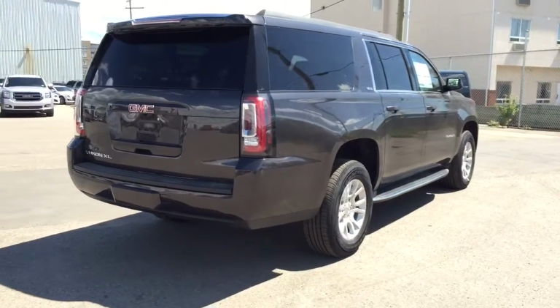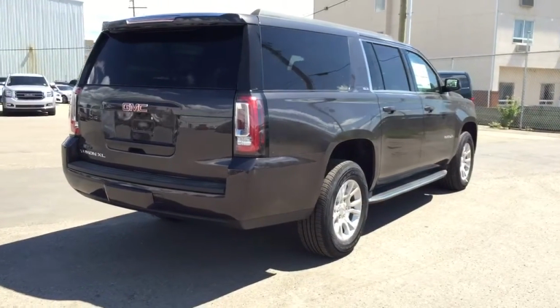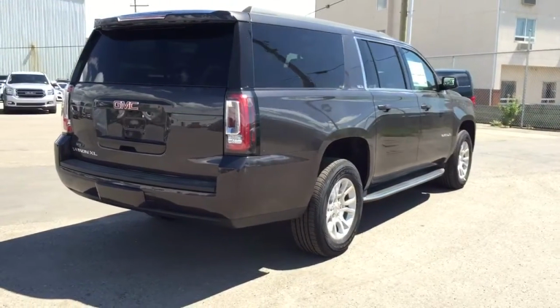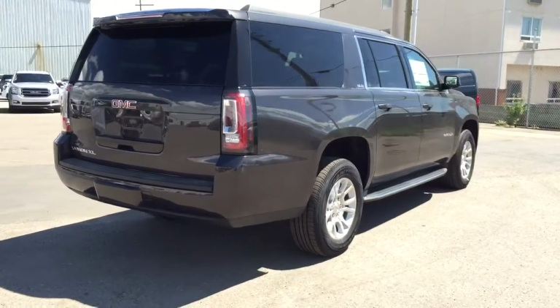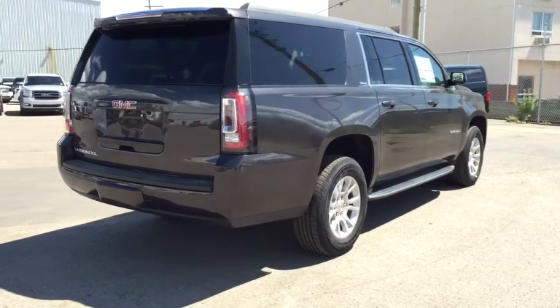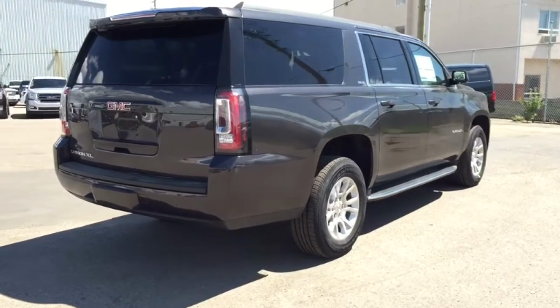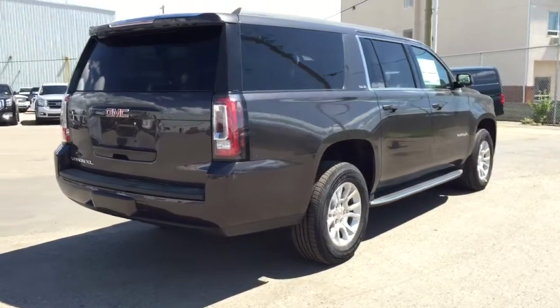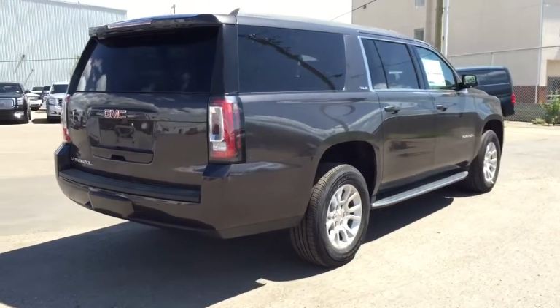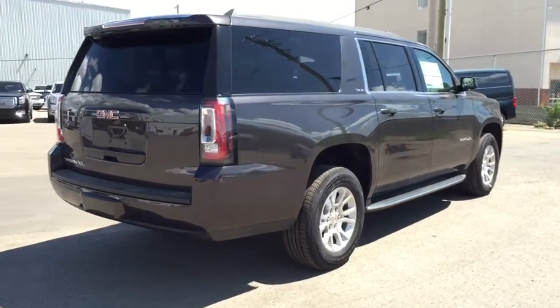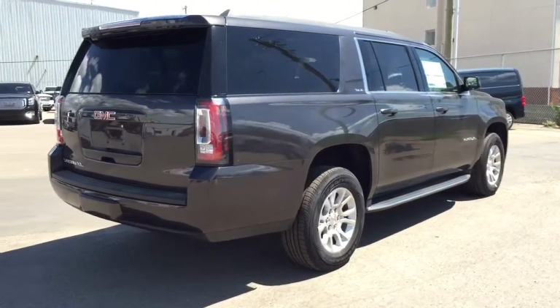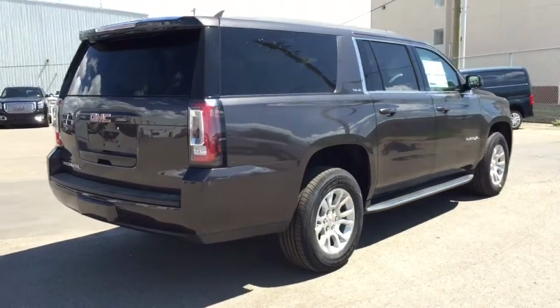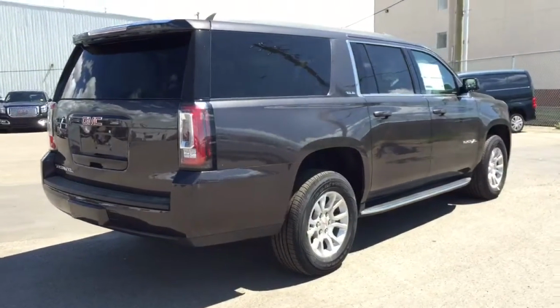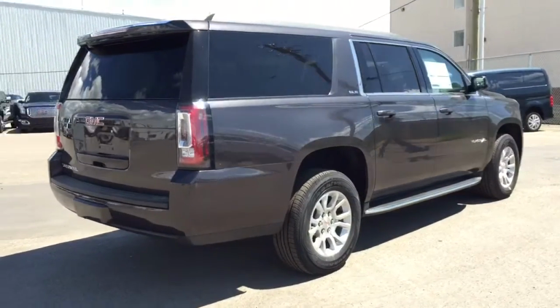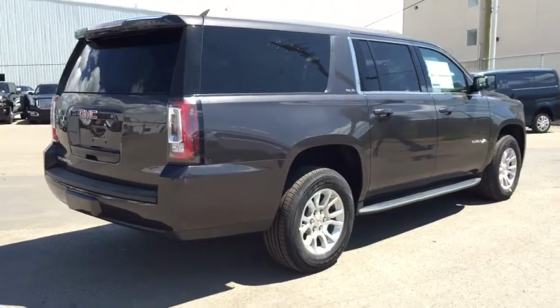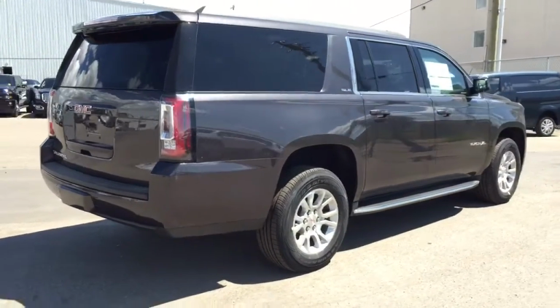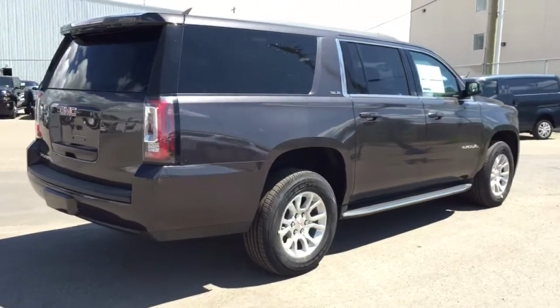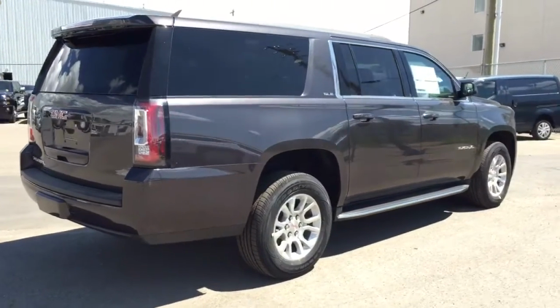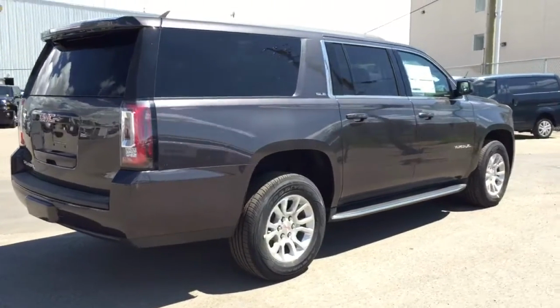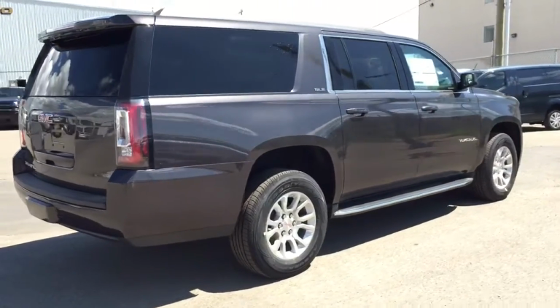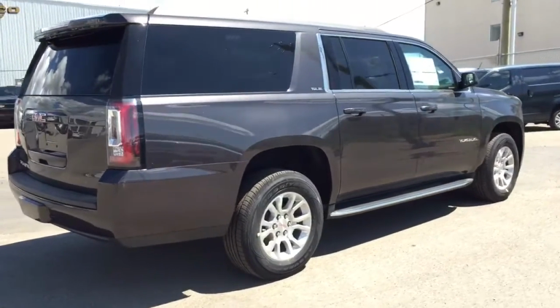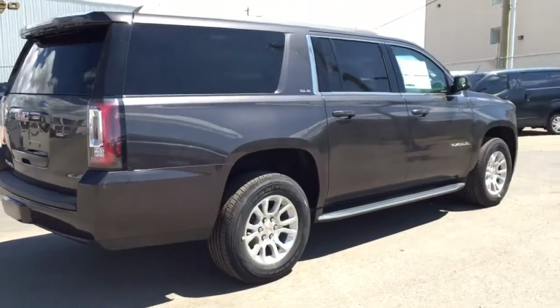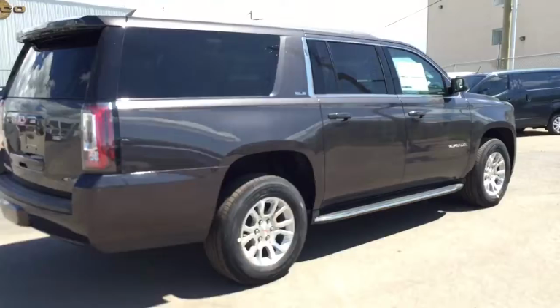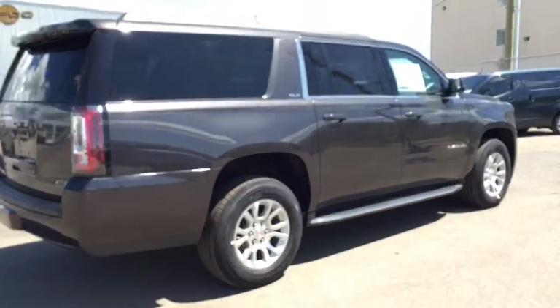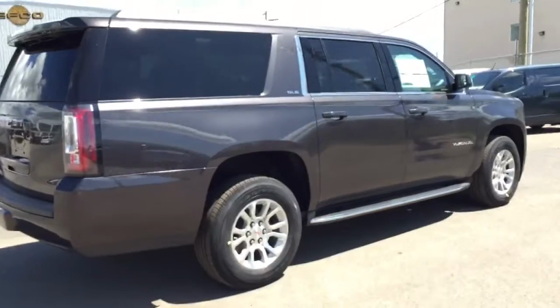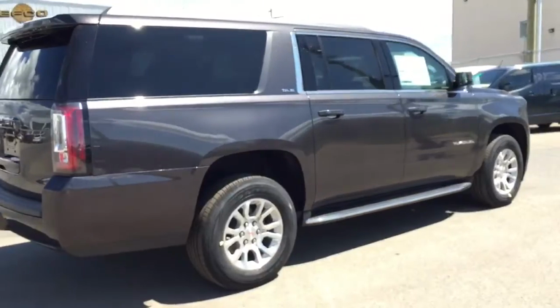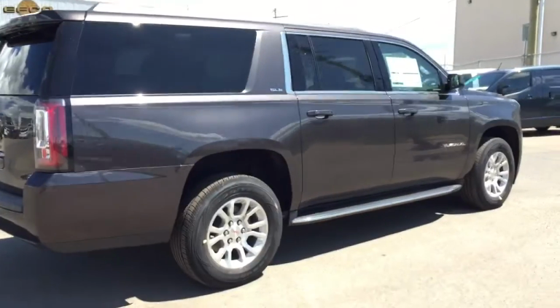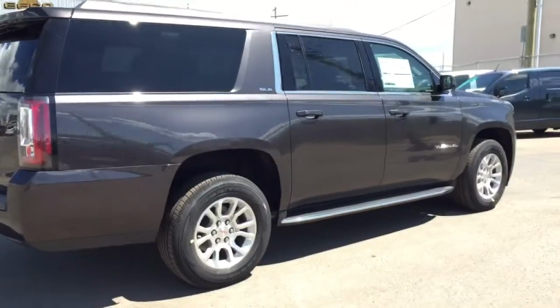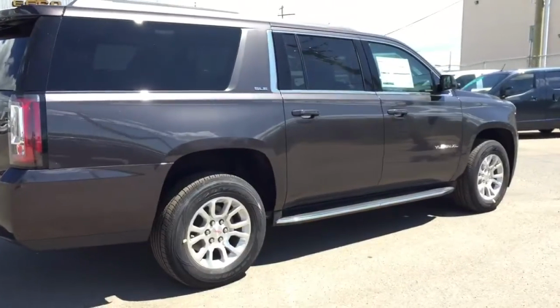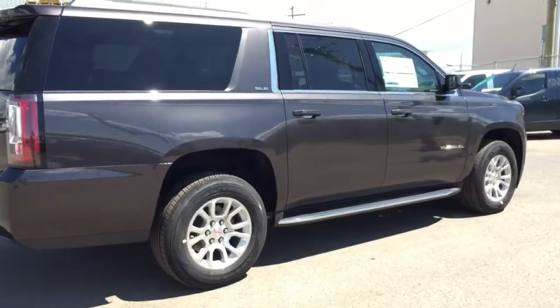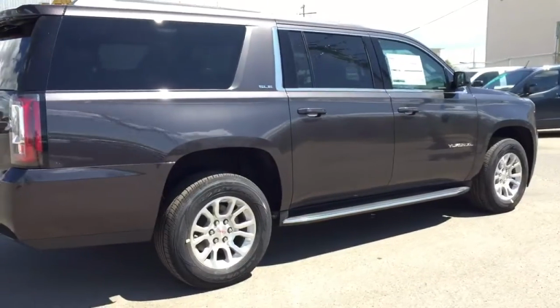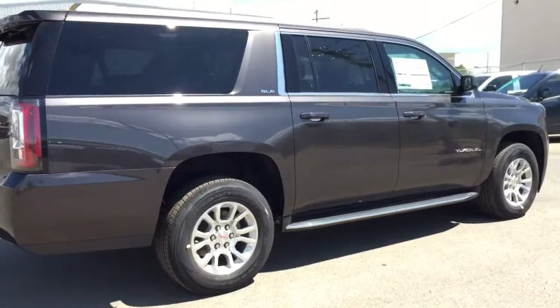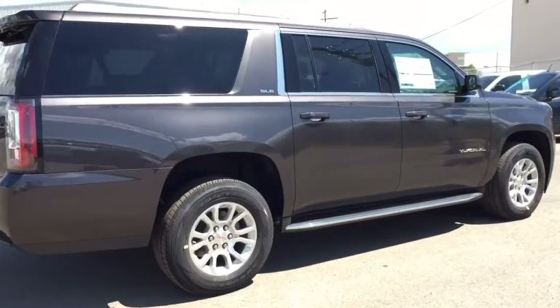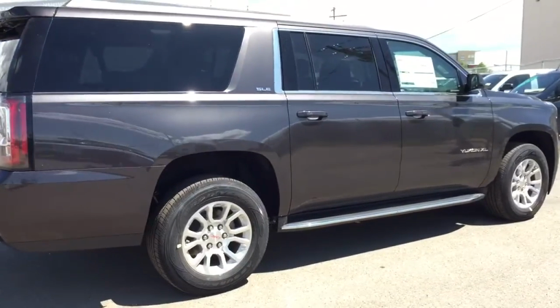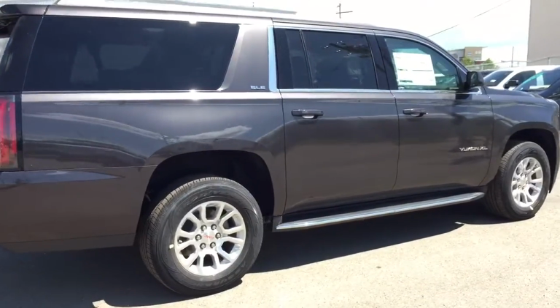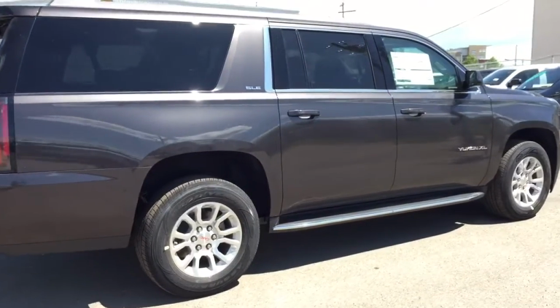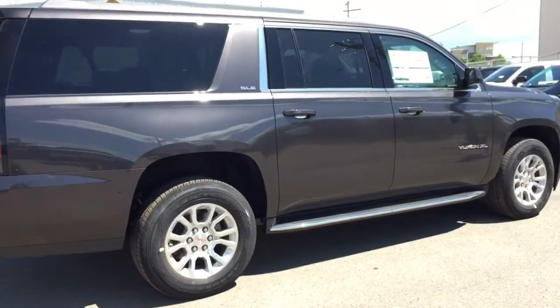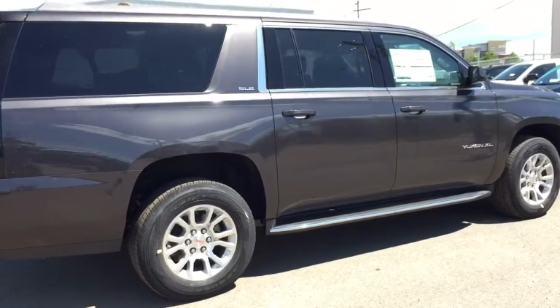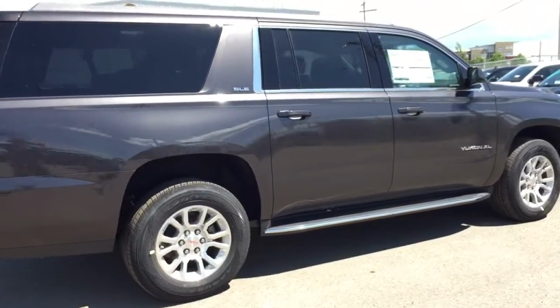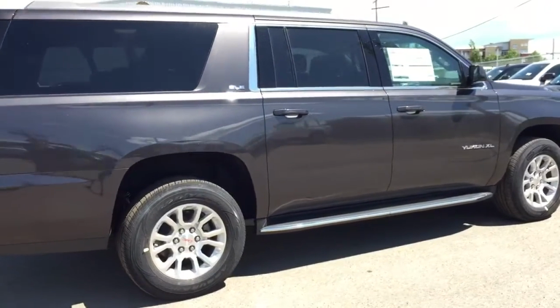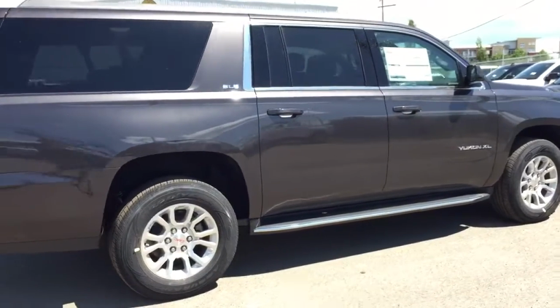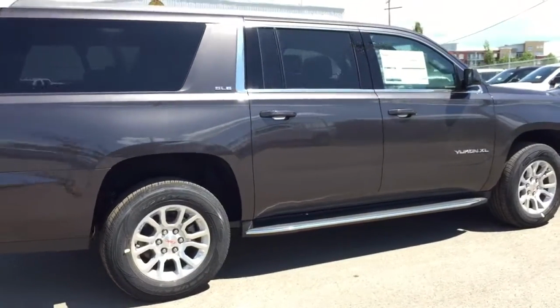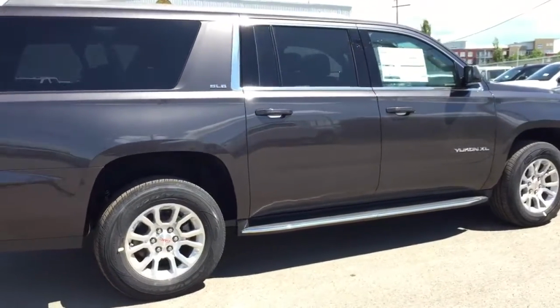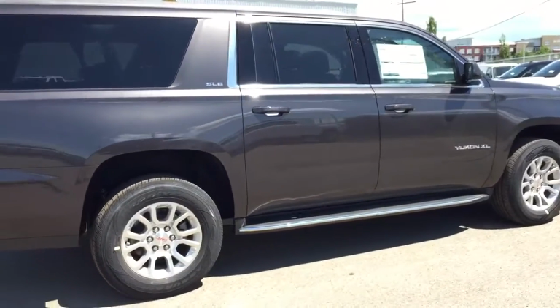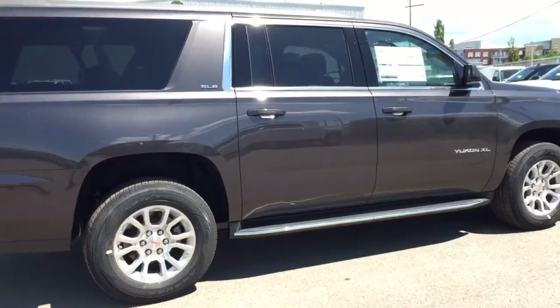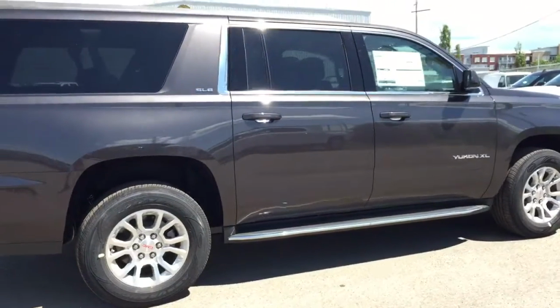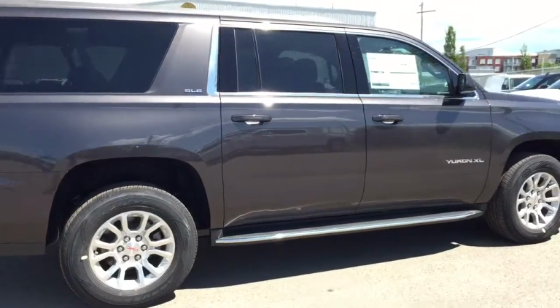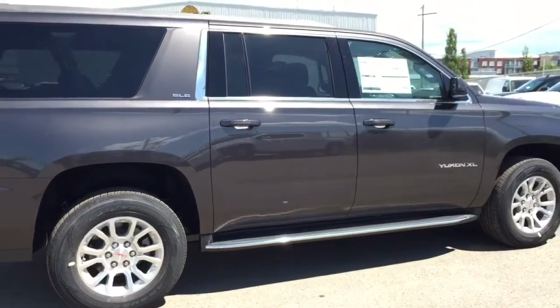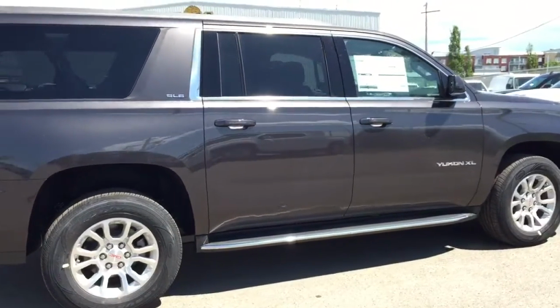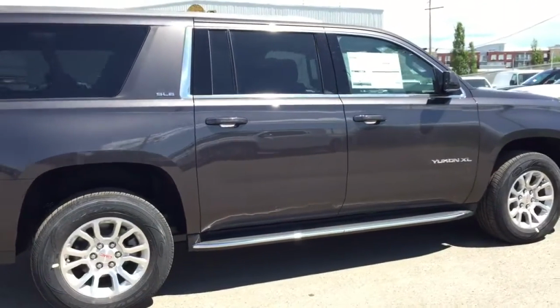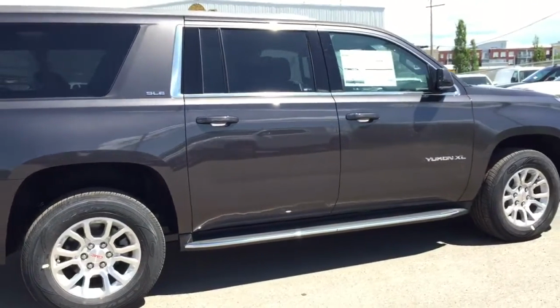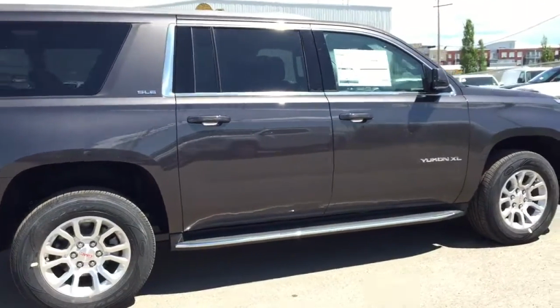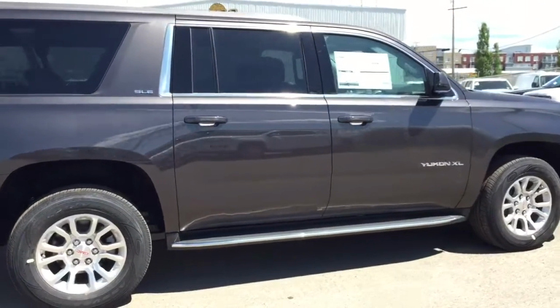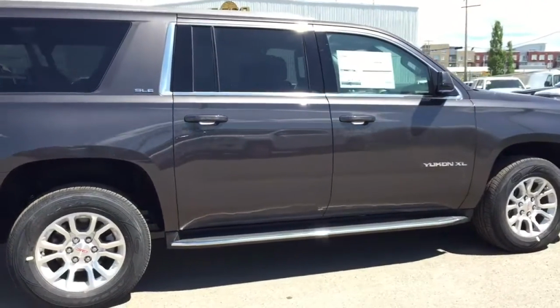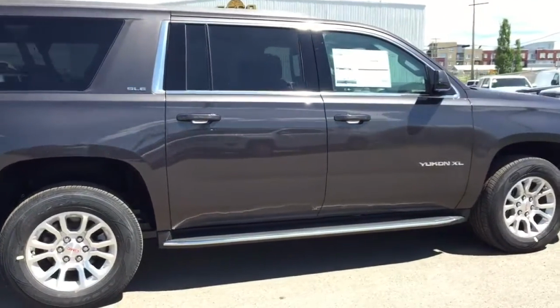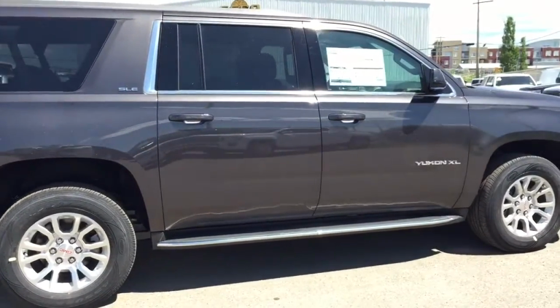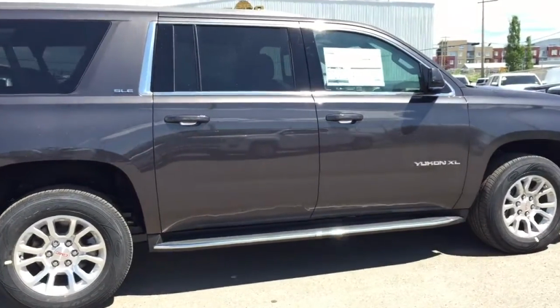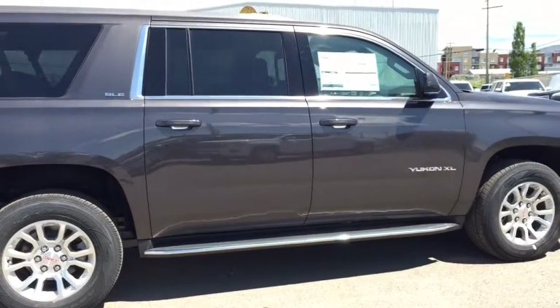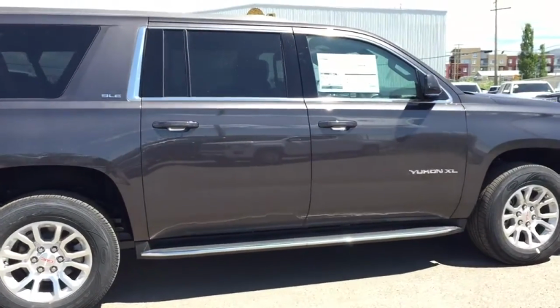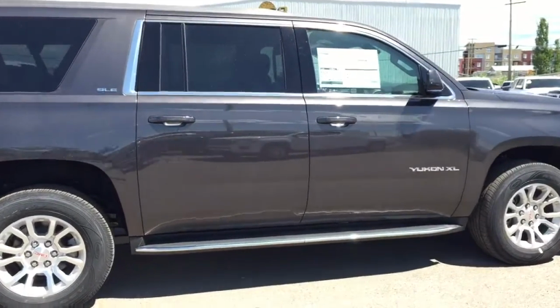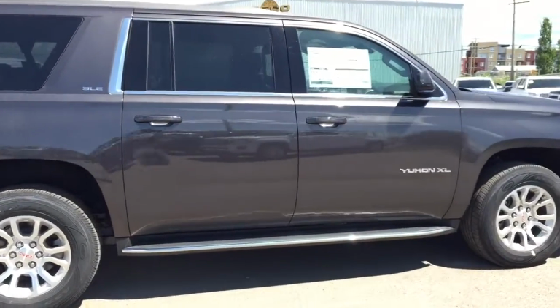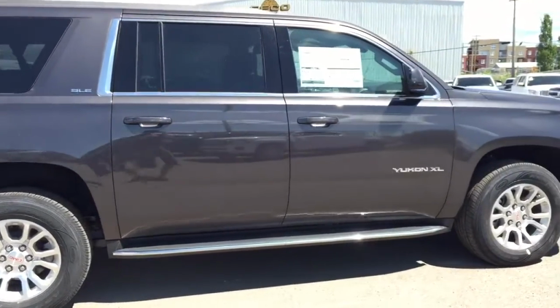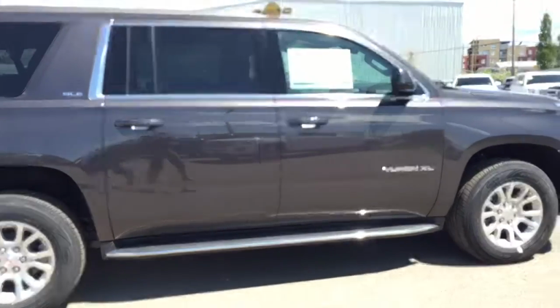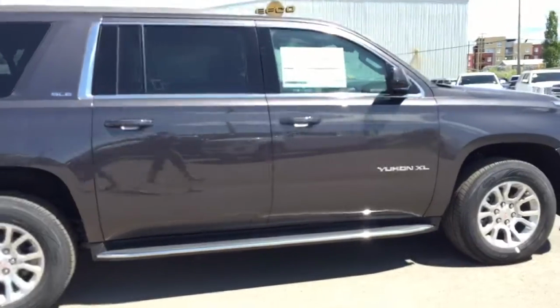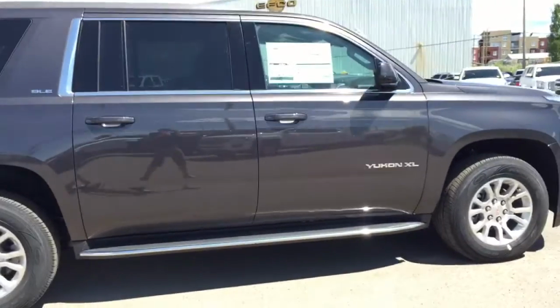This gorgeous Yukon won't last long, so don't miss out. Hurry in or give us a call at Davis Chevrolet to book your test drive today.